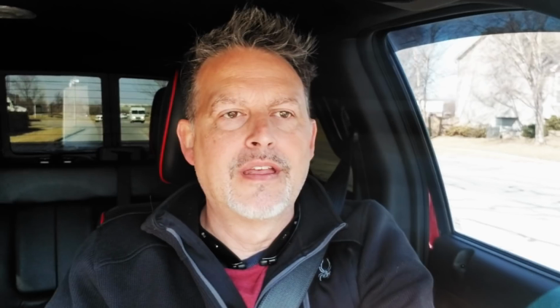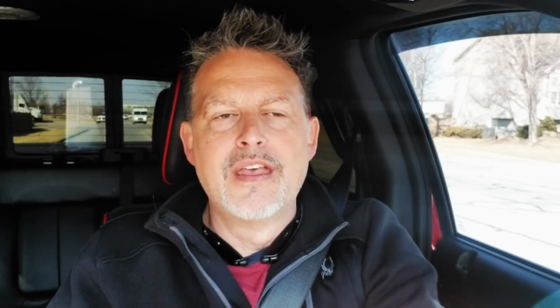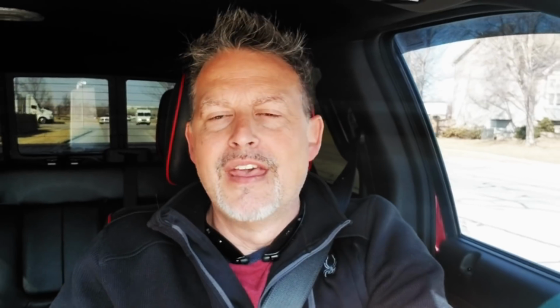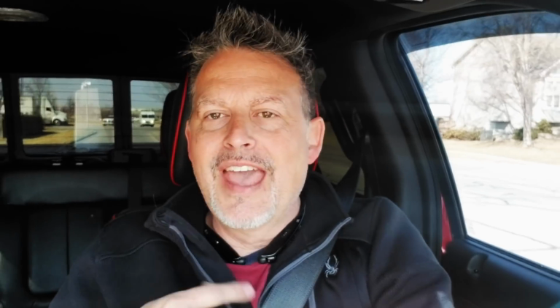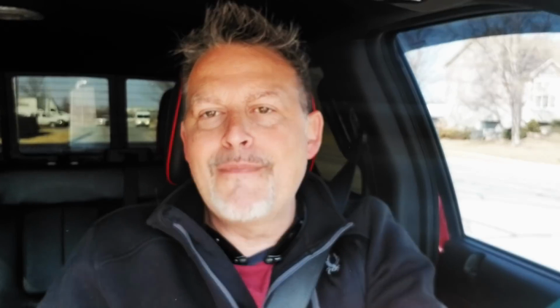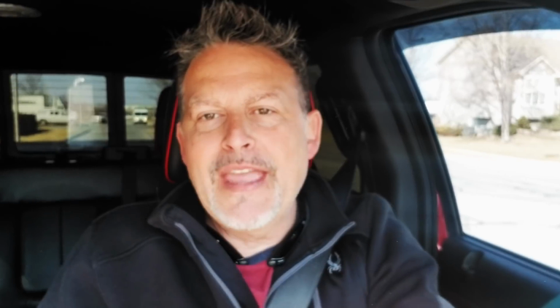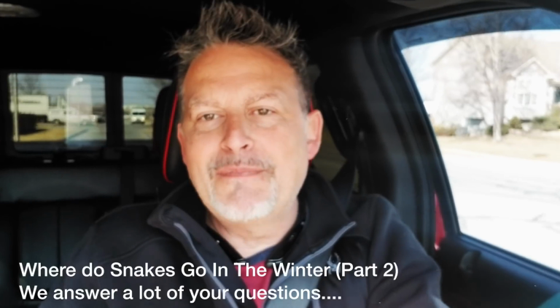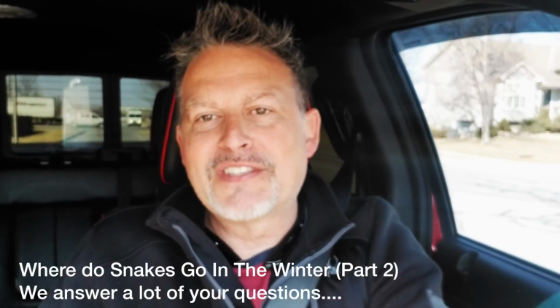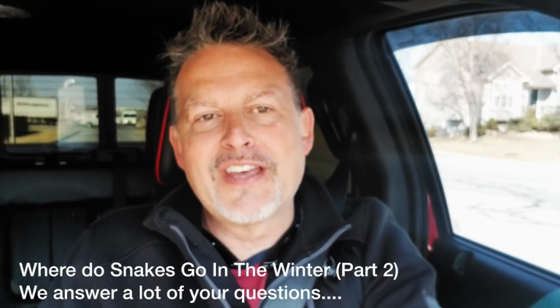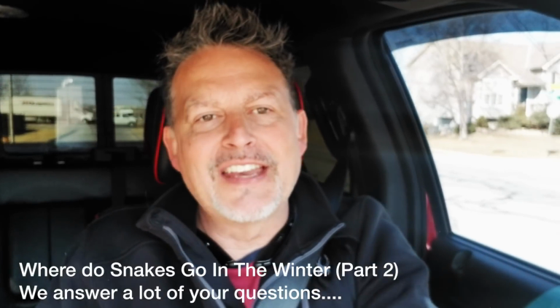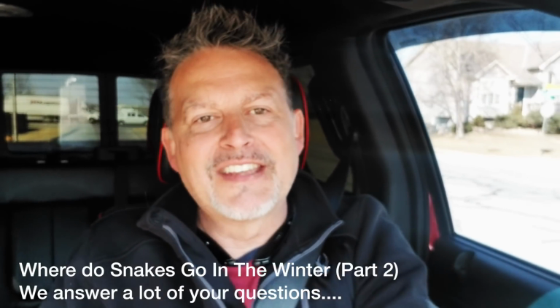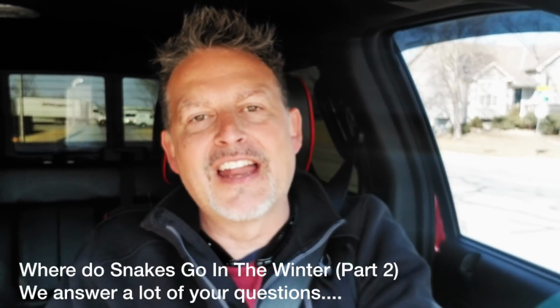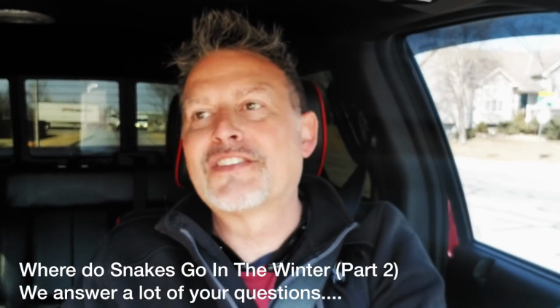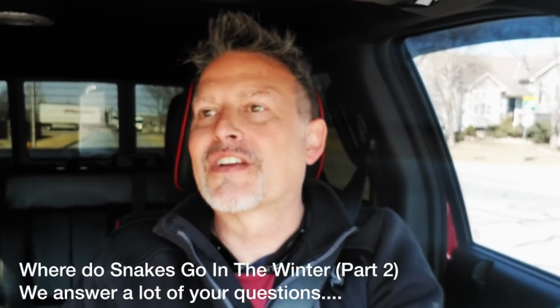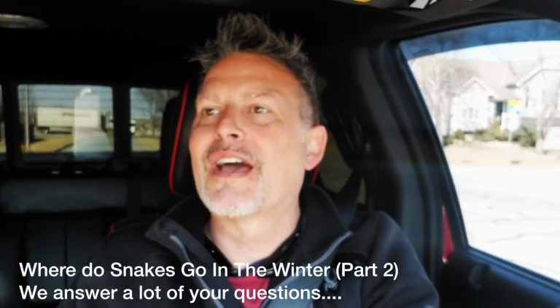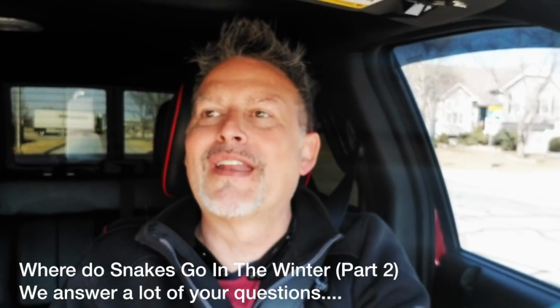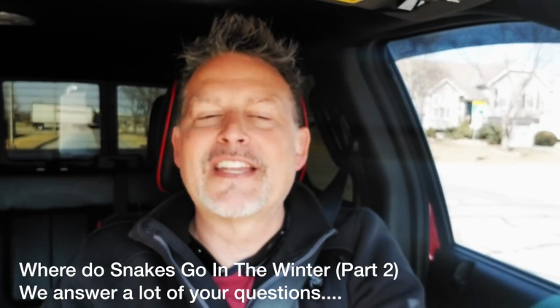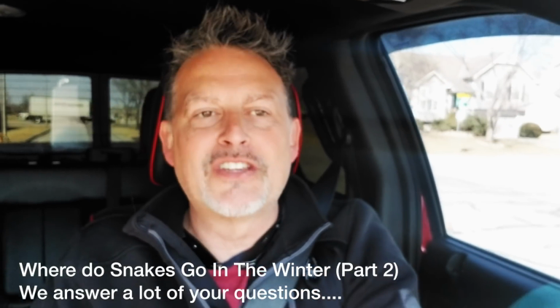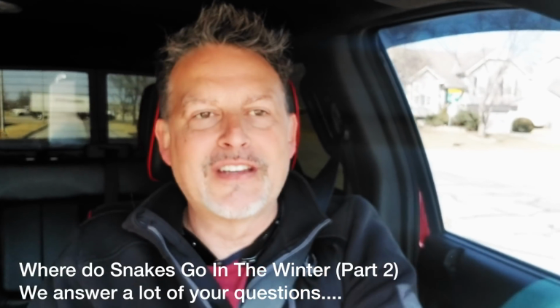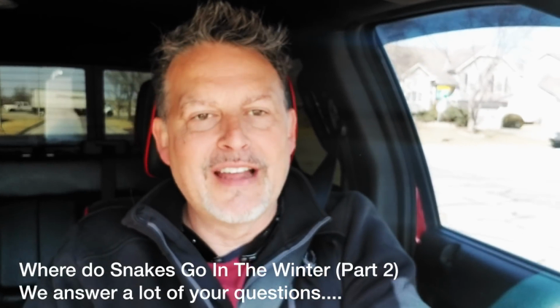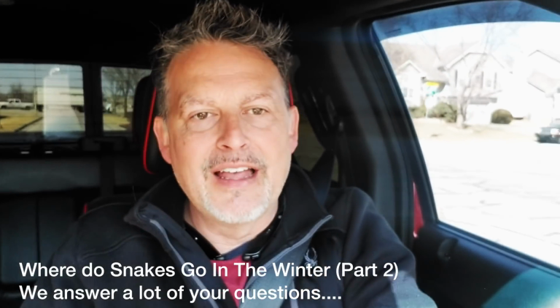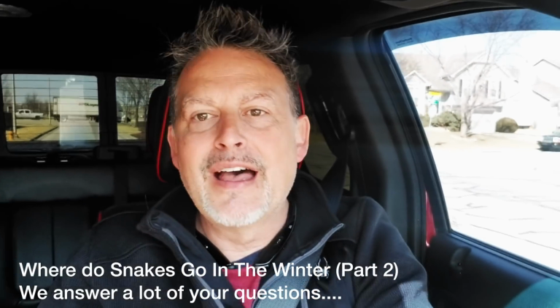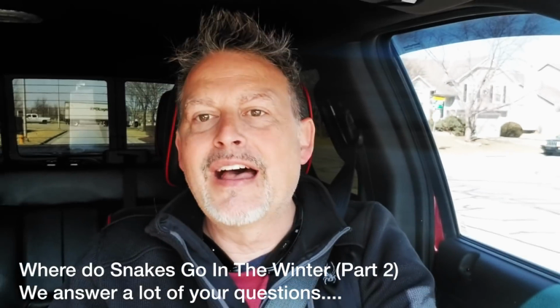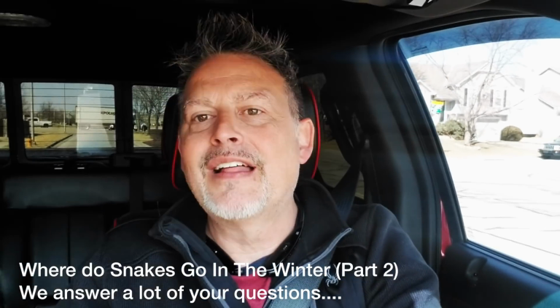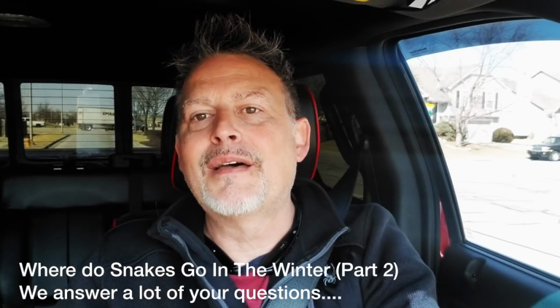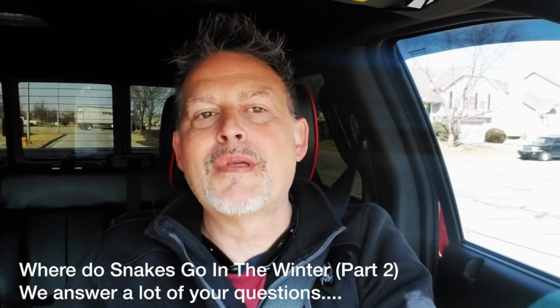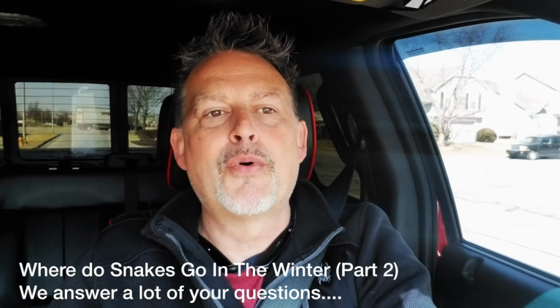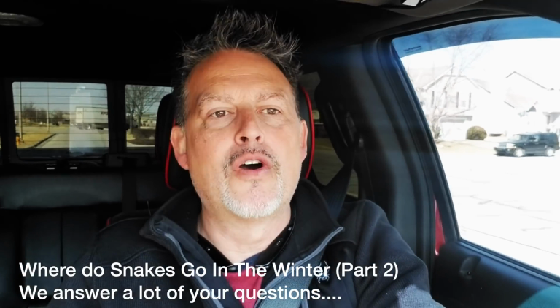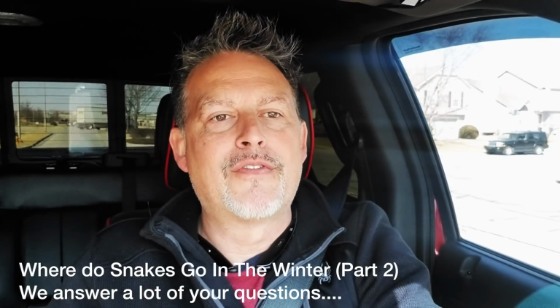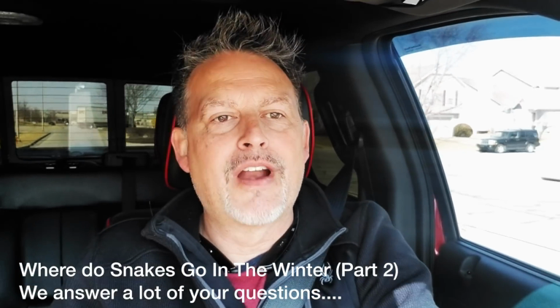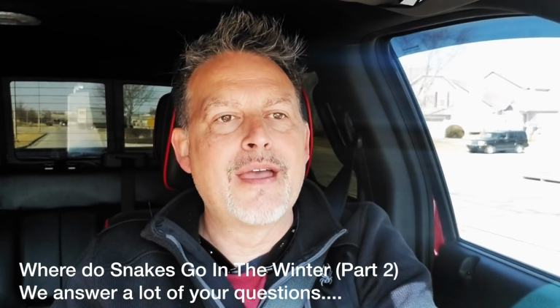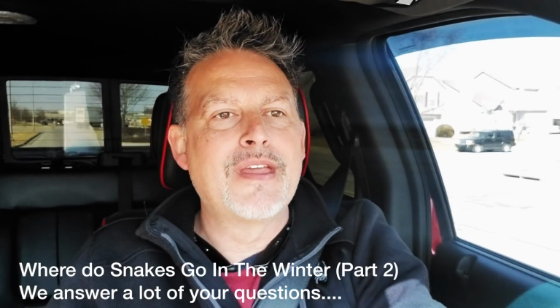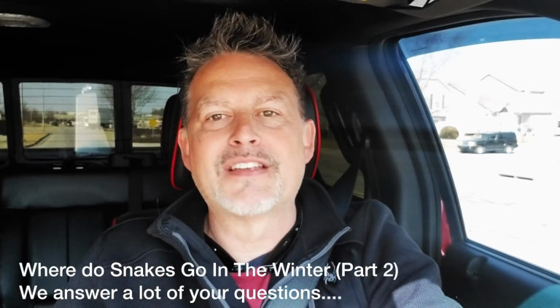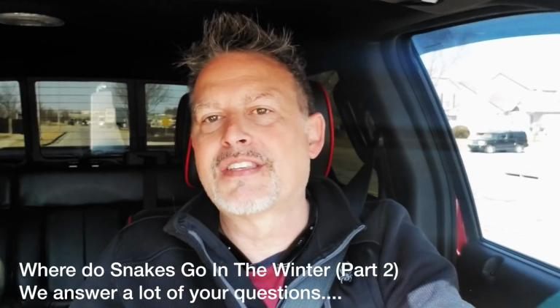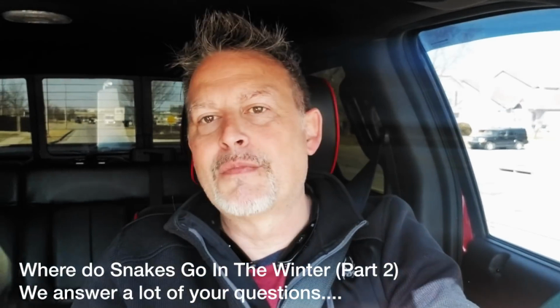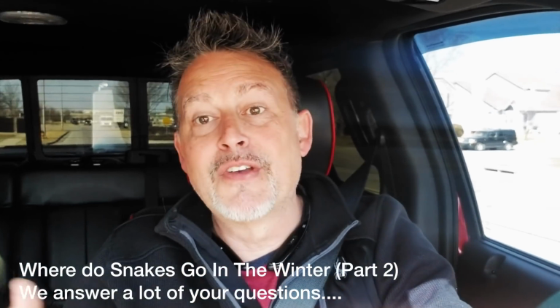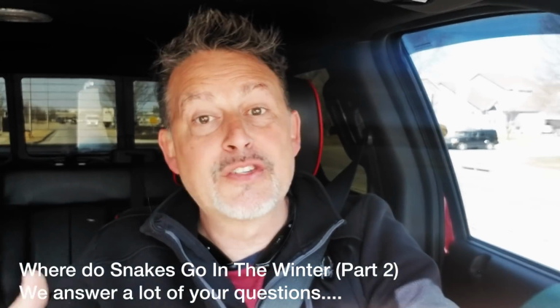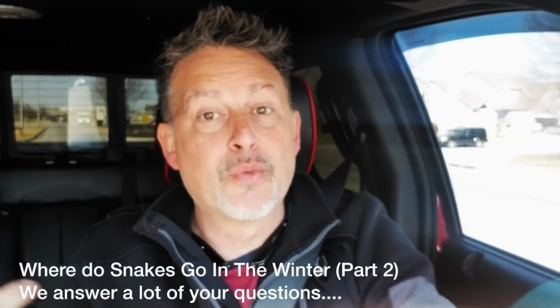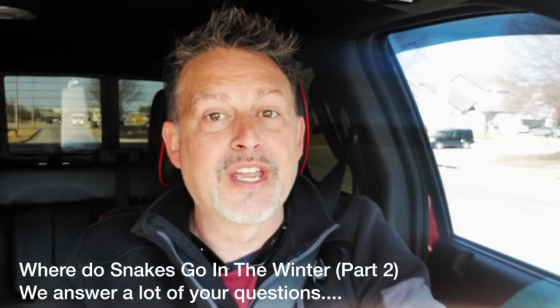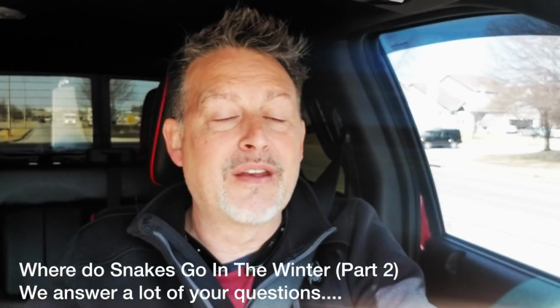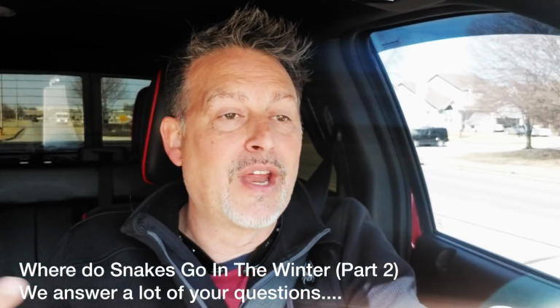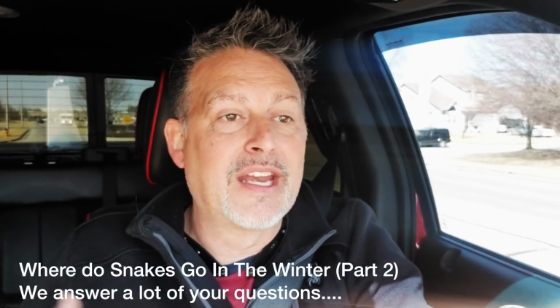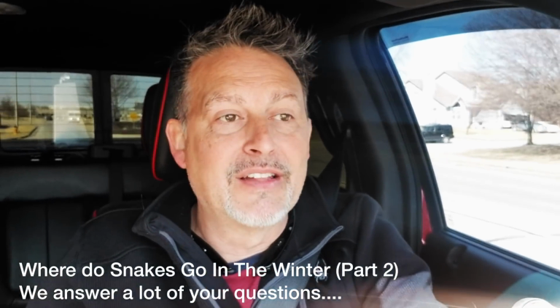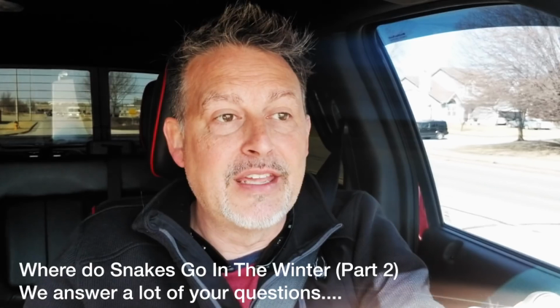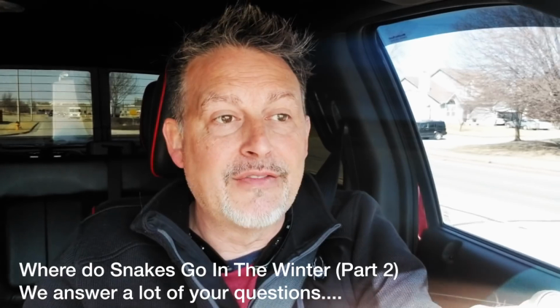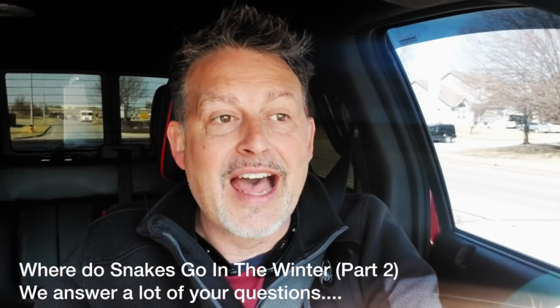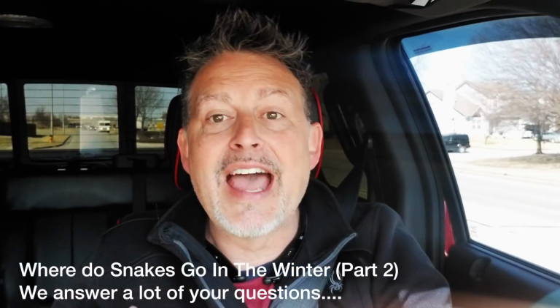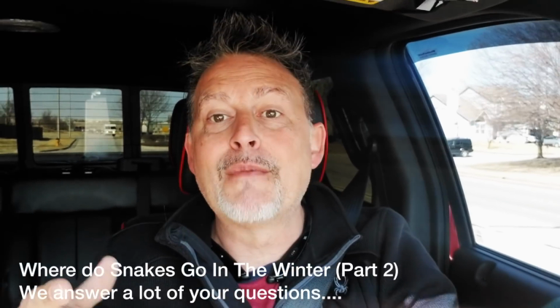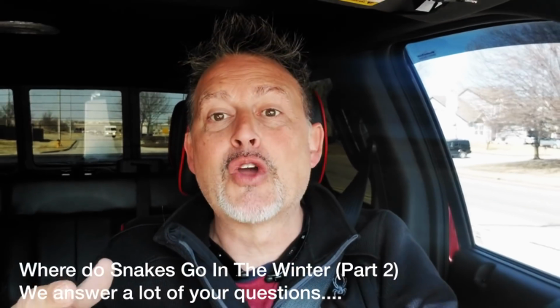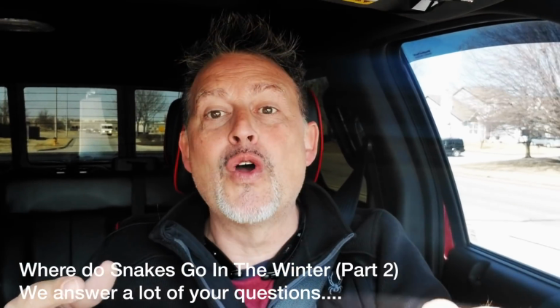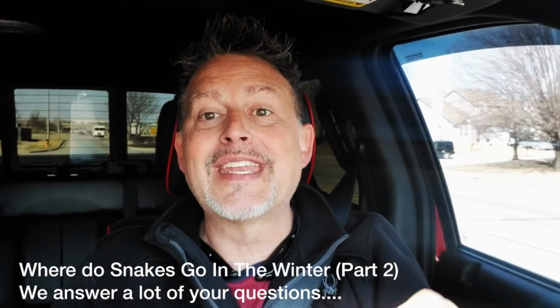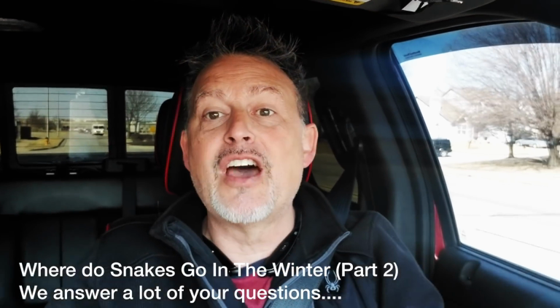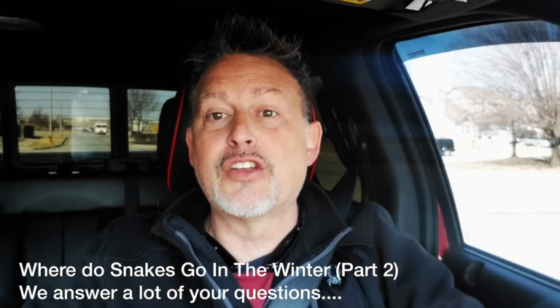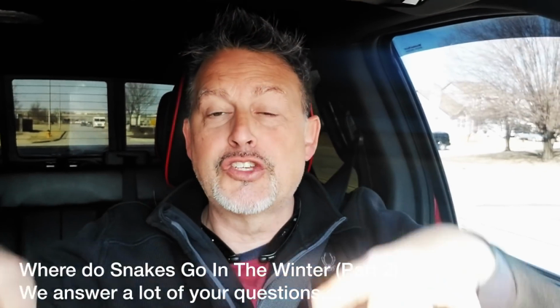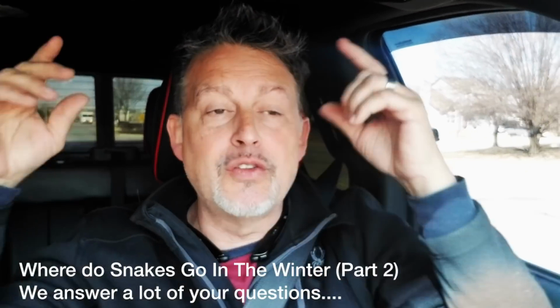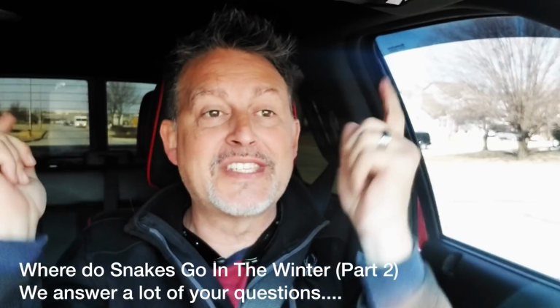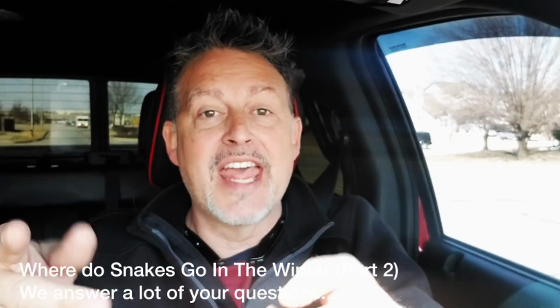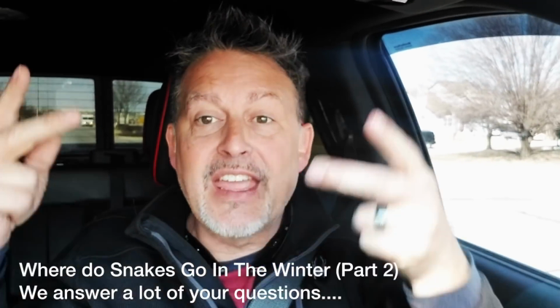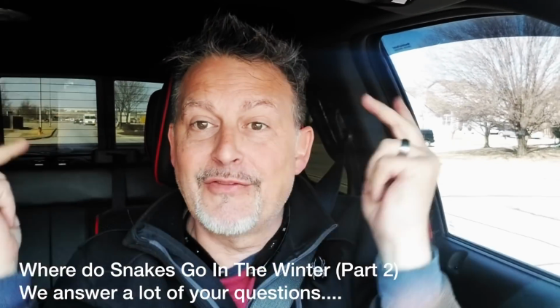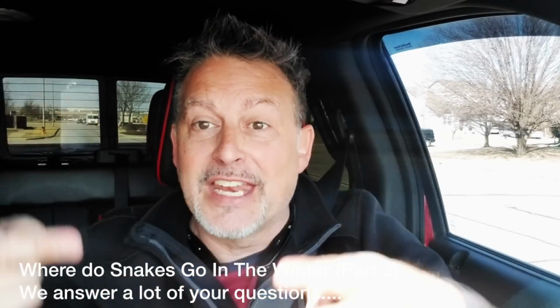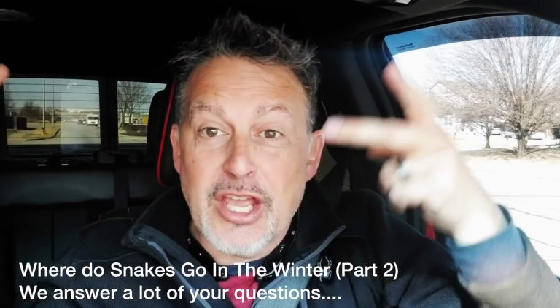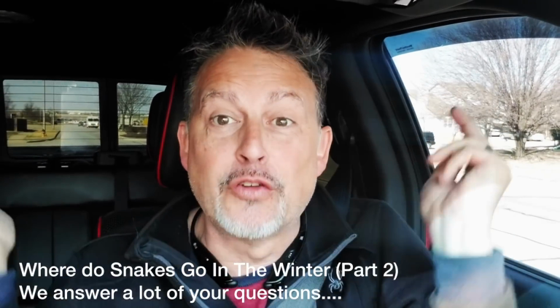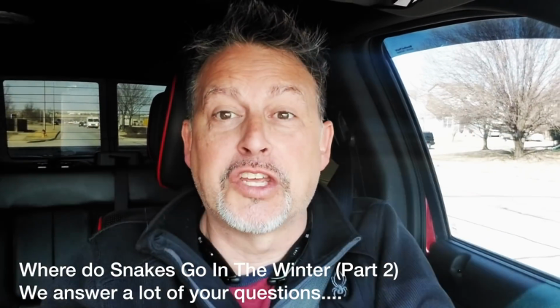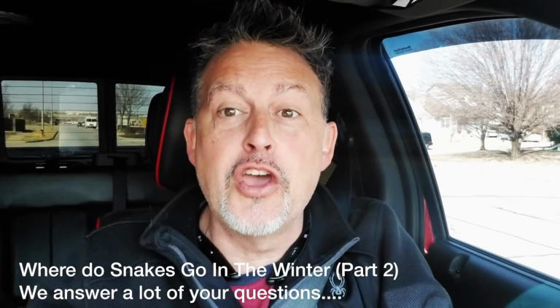Hey peeps, Todd Connitz here coming at you. Let me pull over — I'm in a subdivision, we're getting ready to leave. I am going down to shoot snake video!